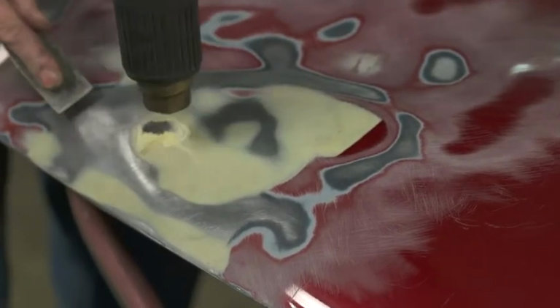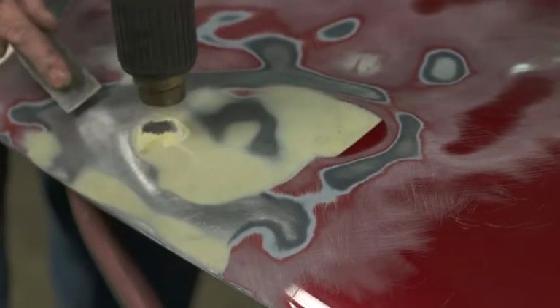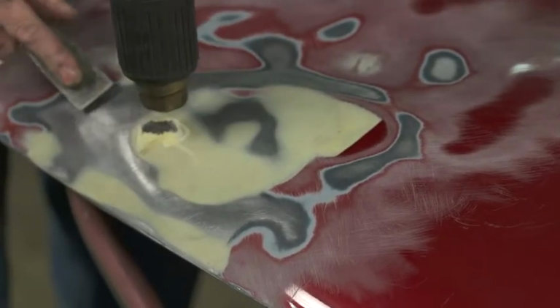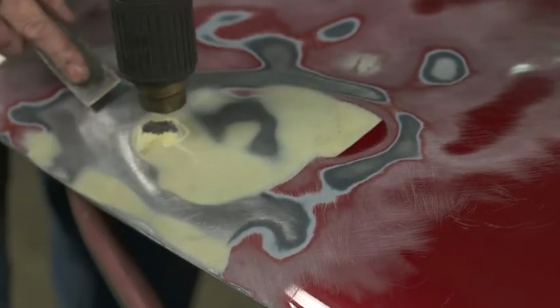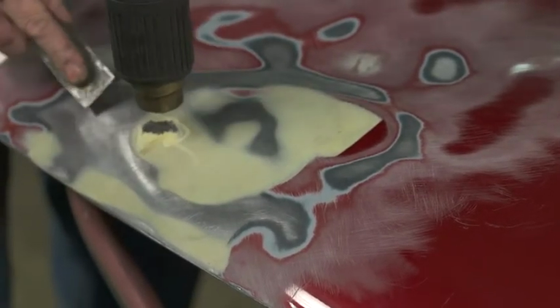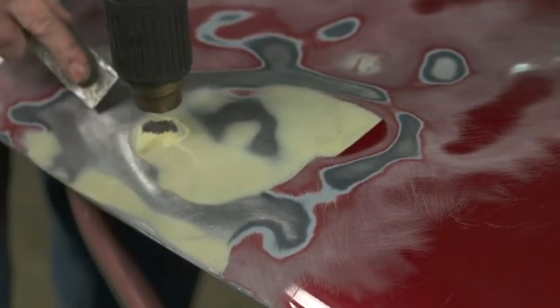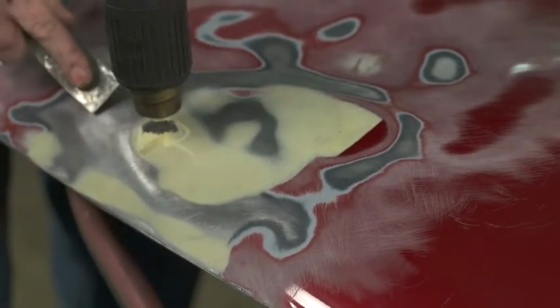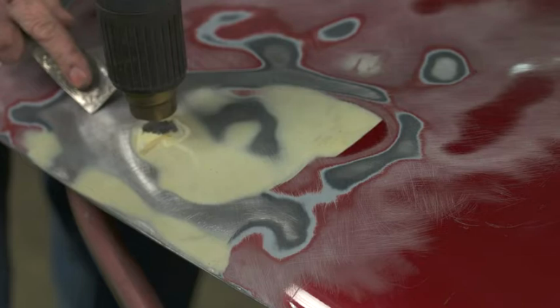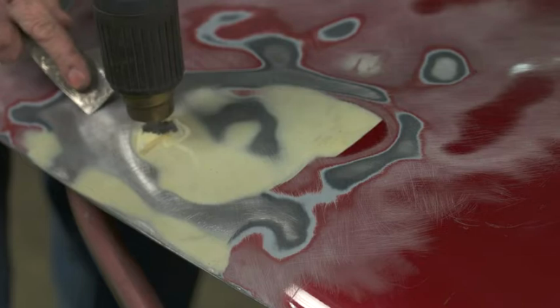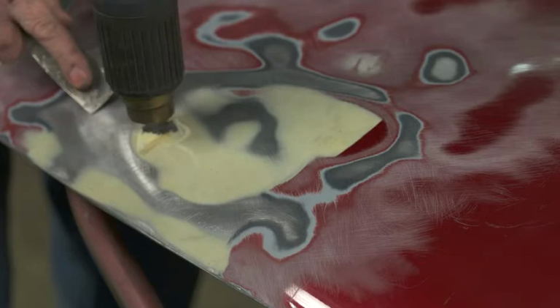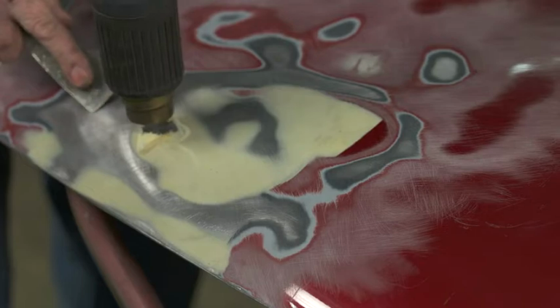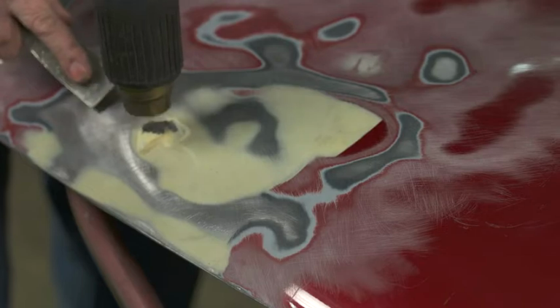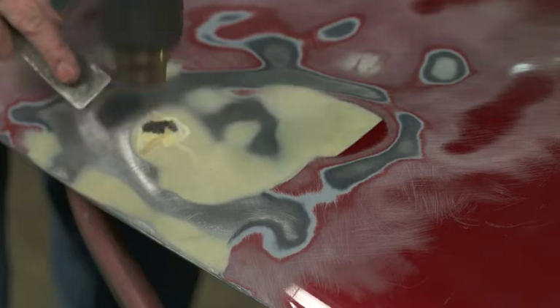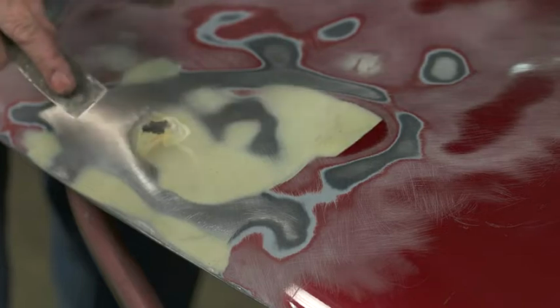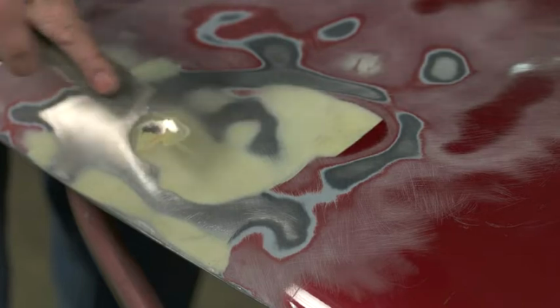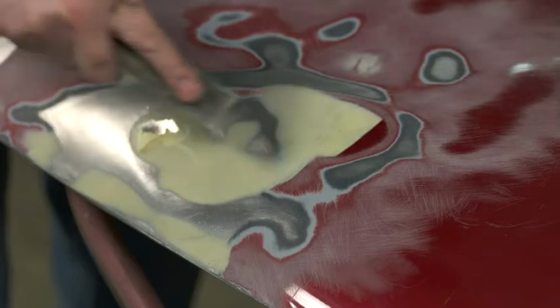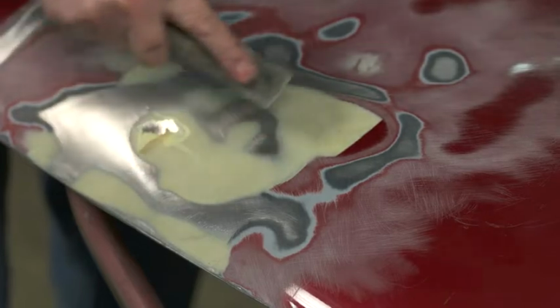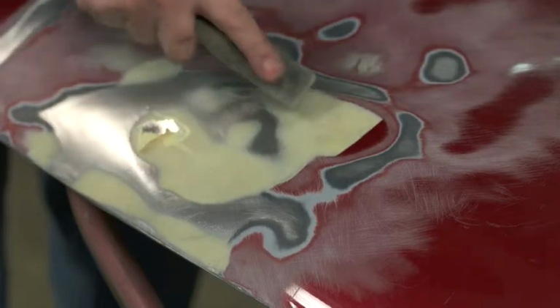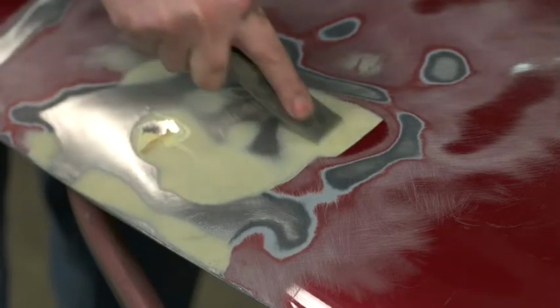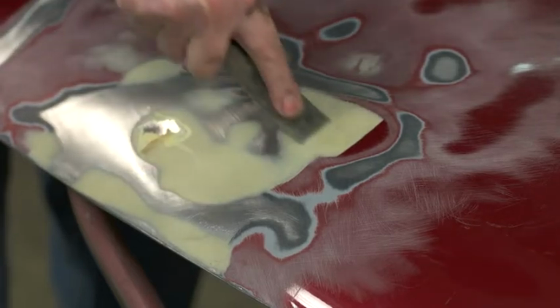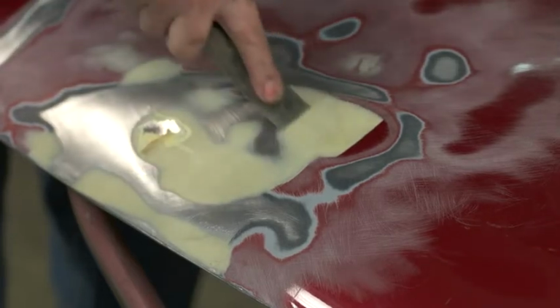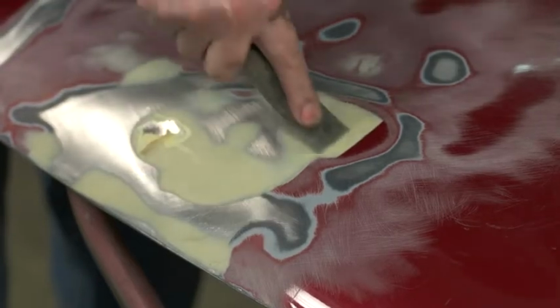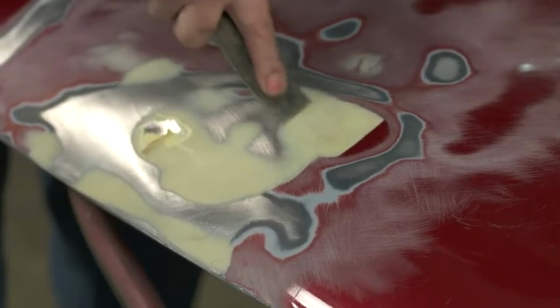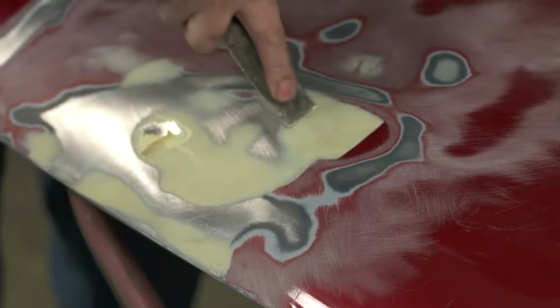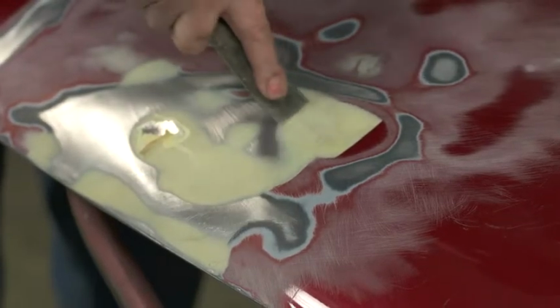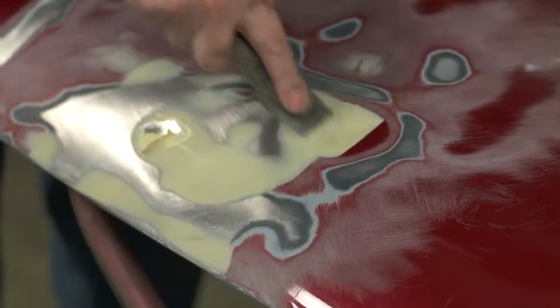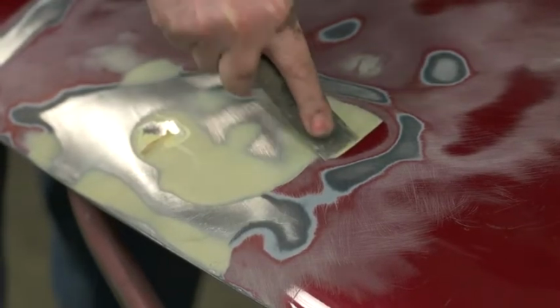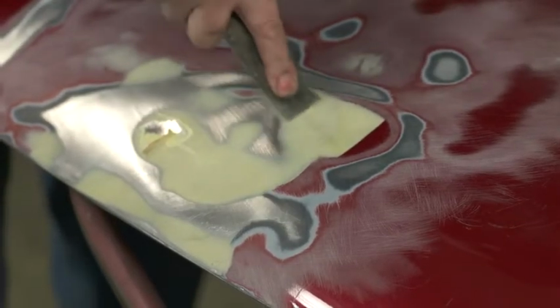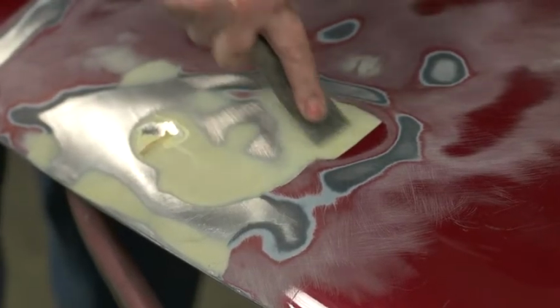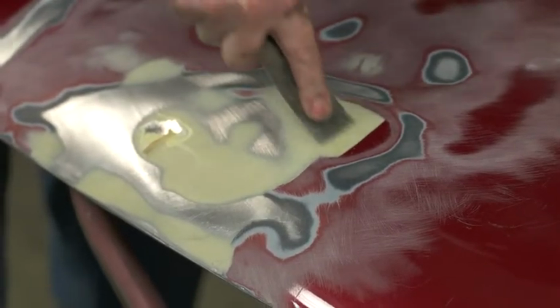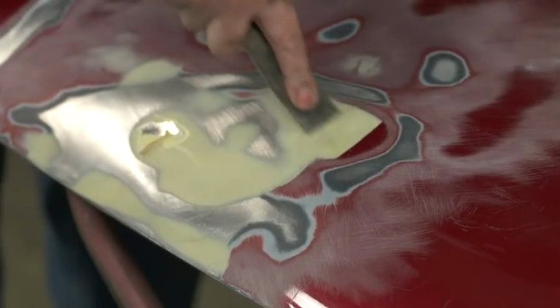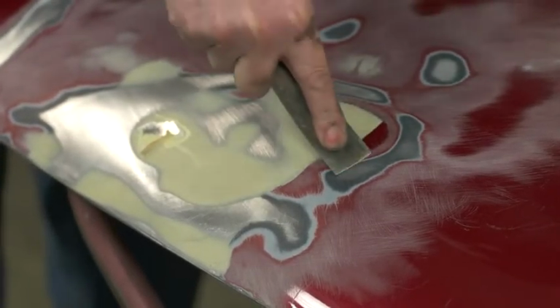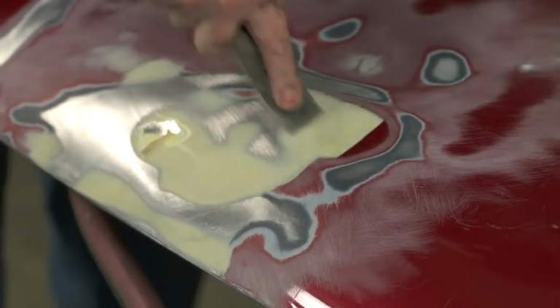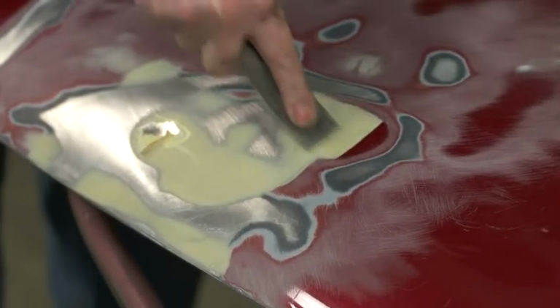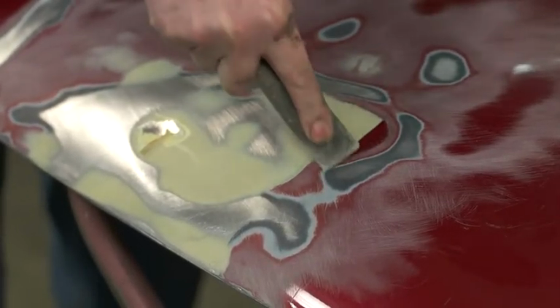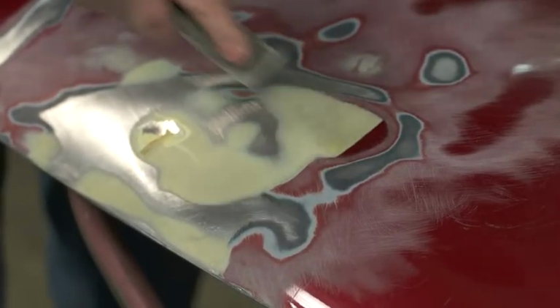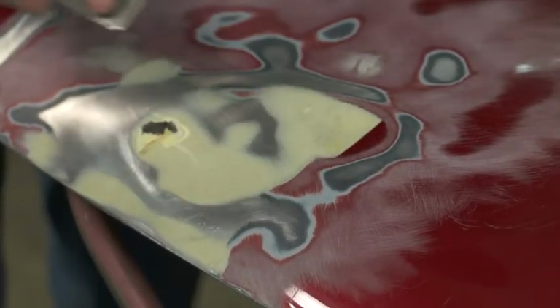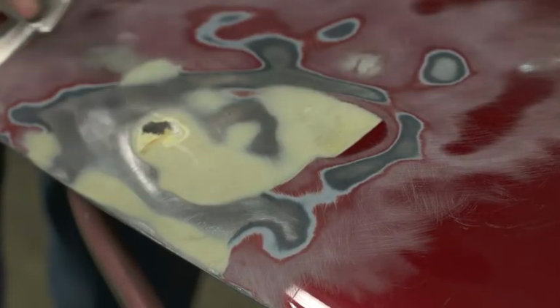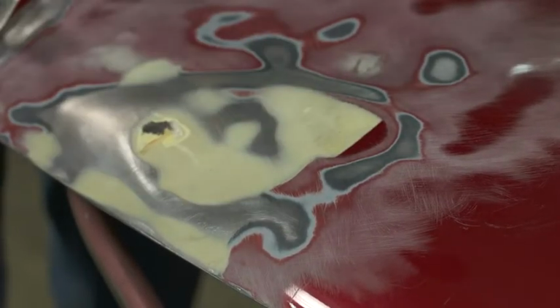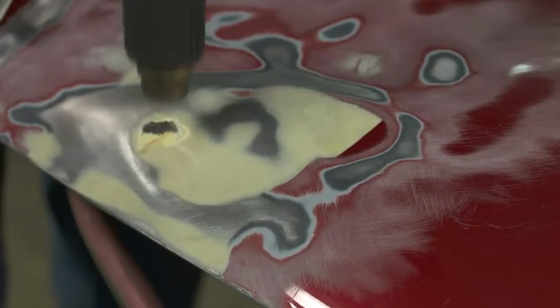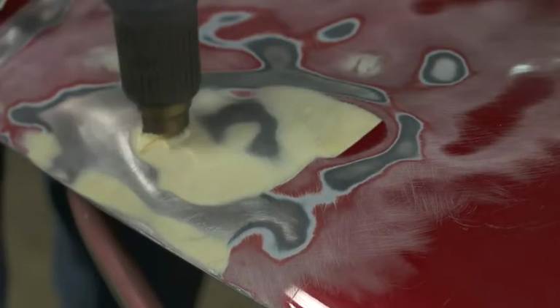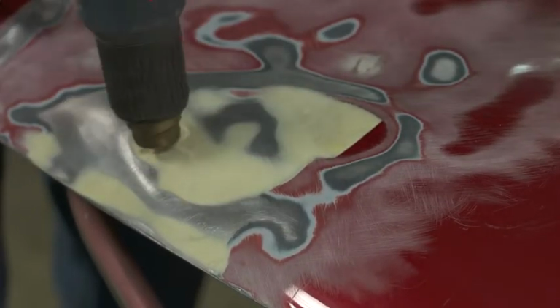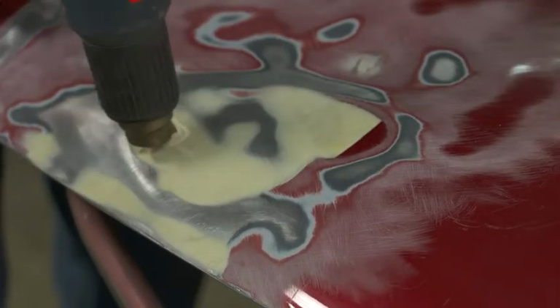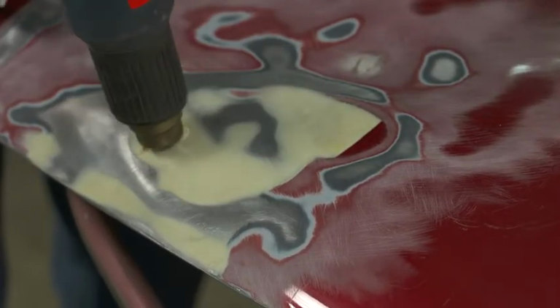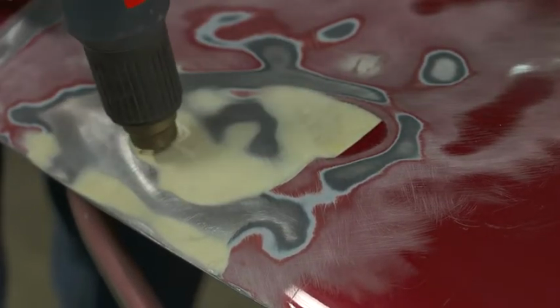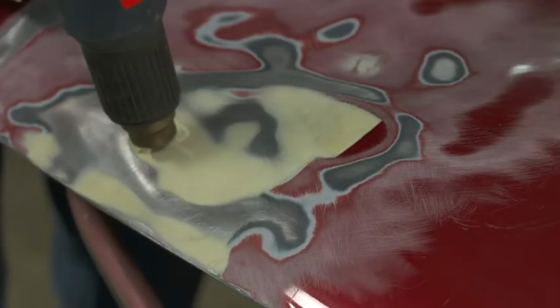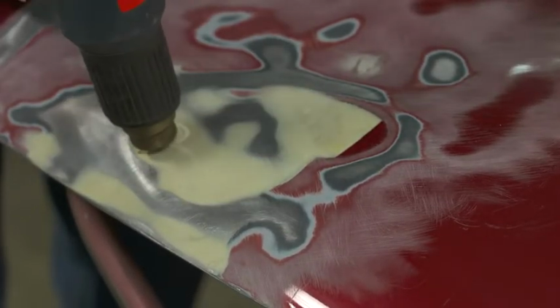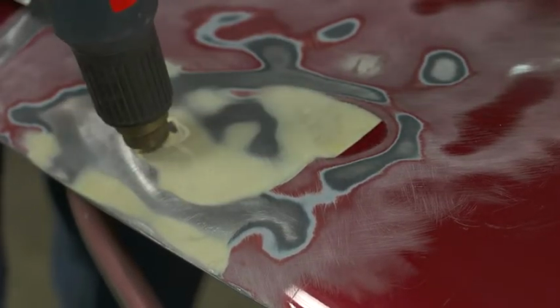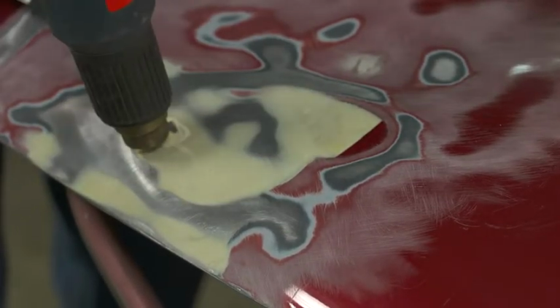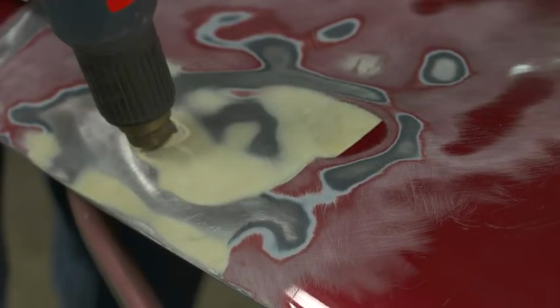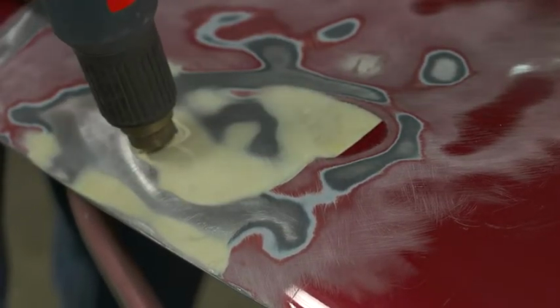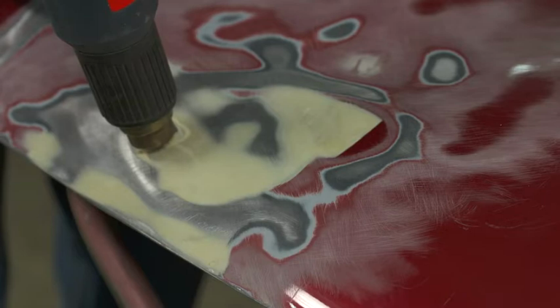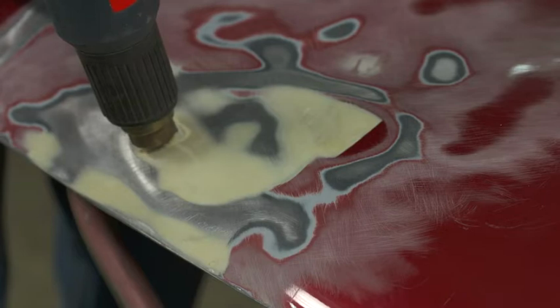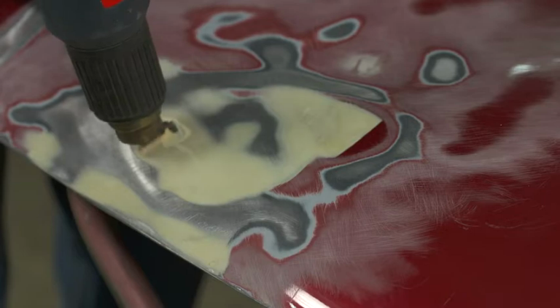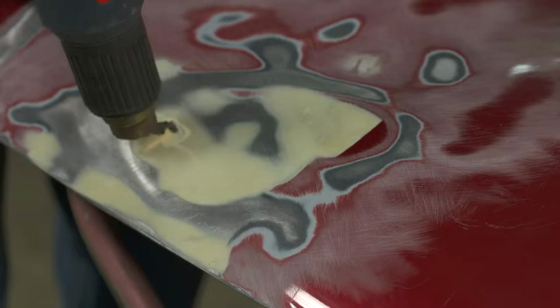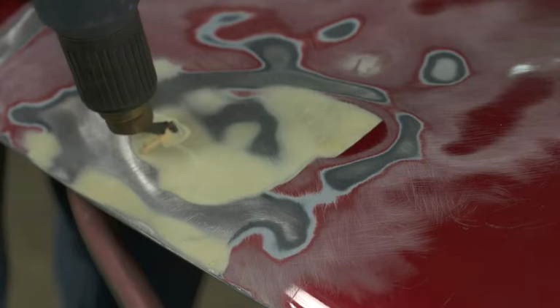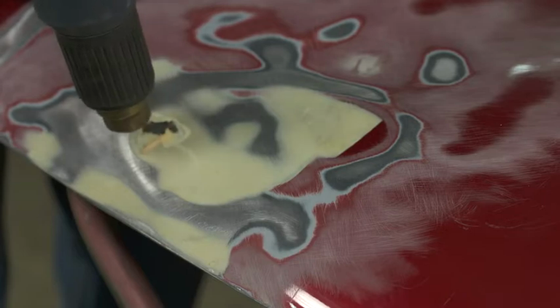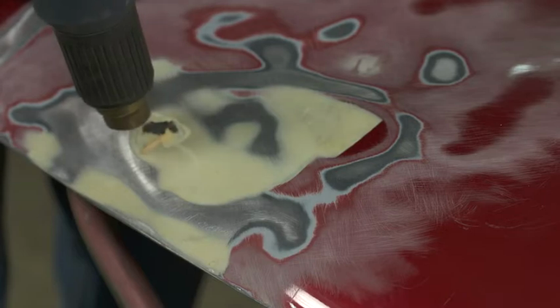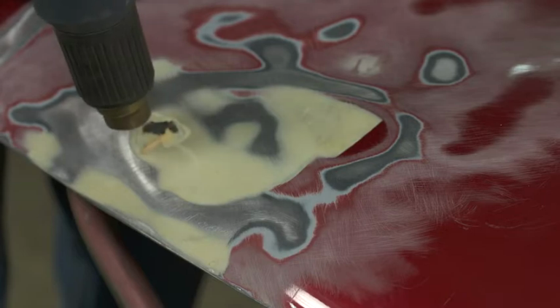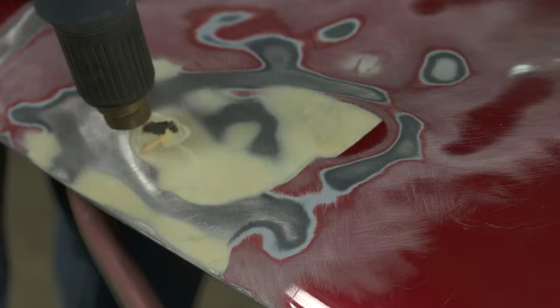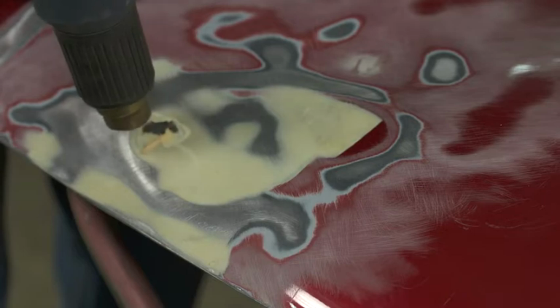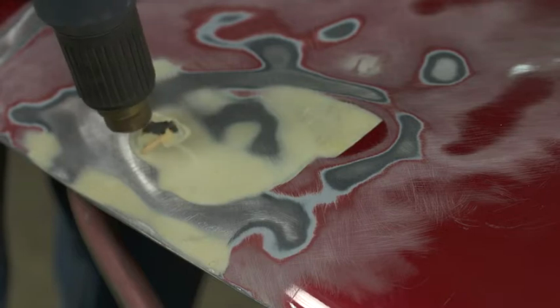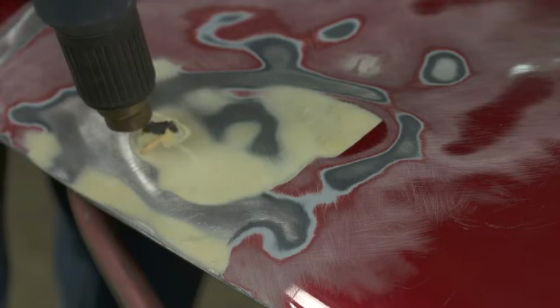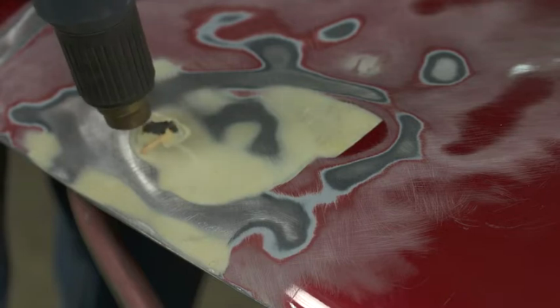So we can scrape it off. If we just try it on Bondo that's not warmed up, you can see you never get a bite.